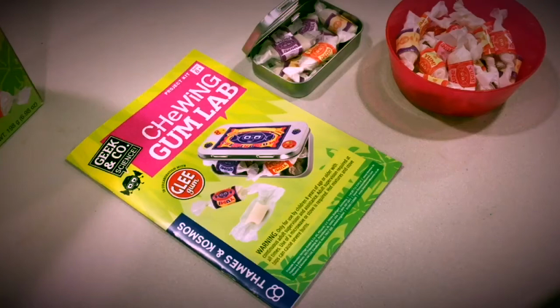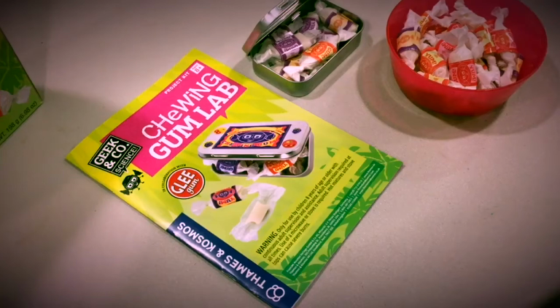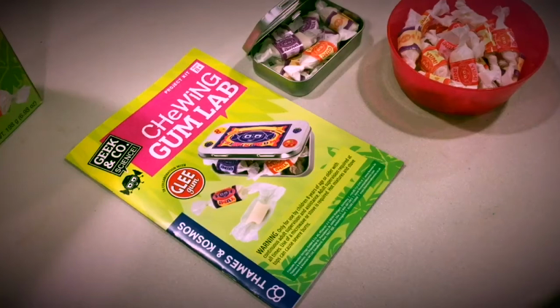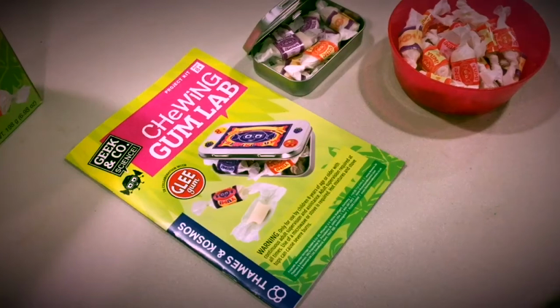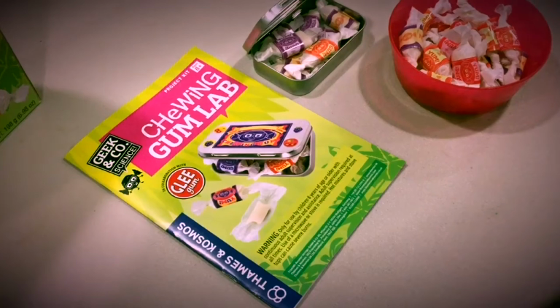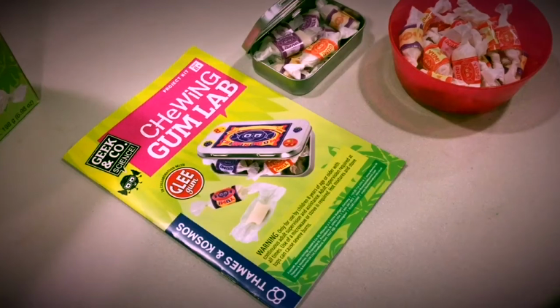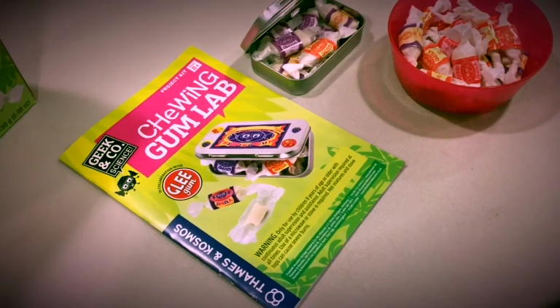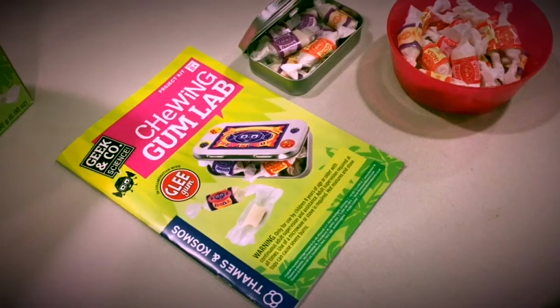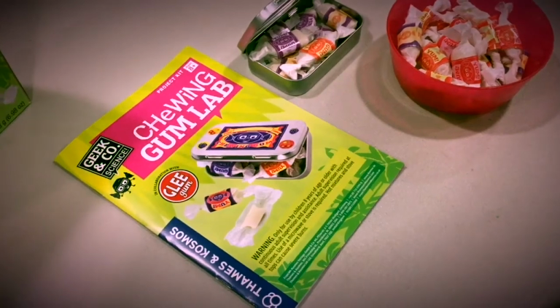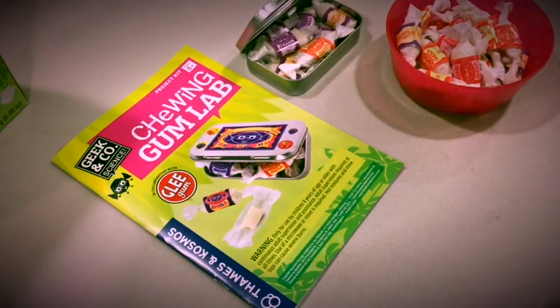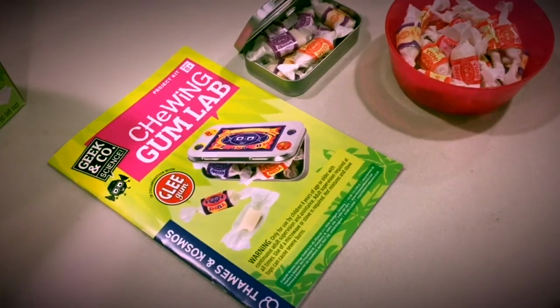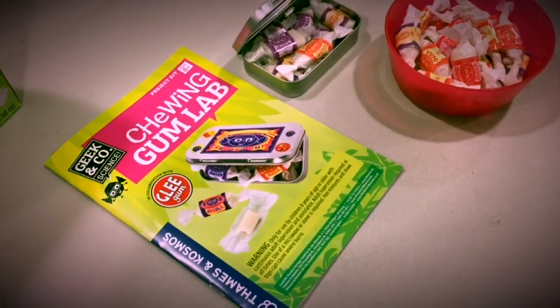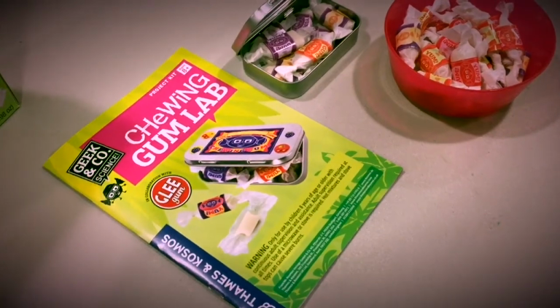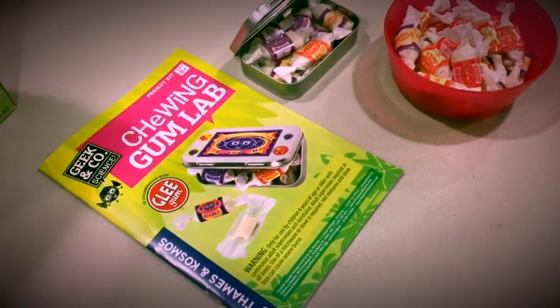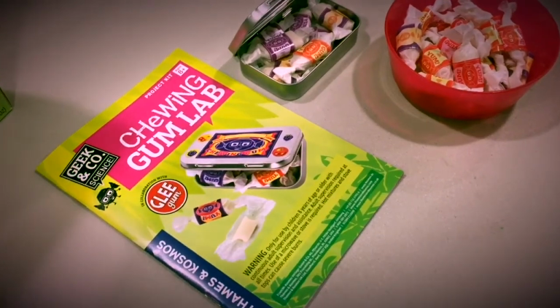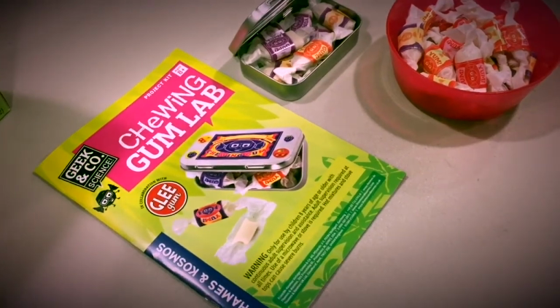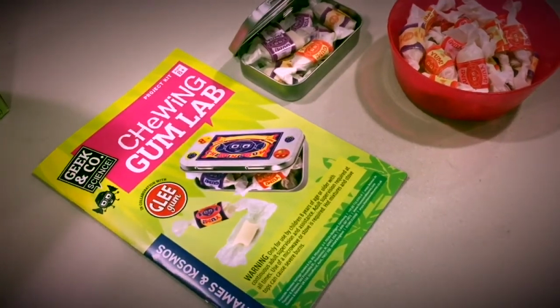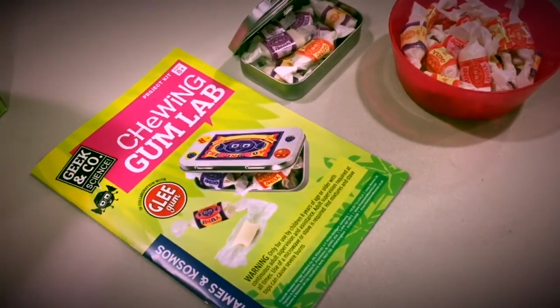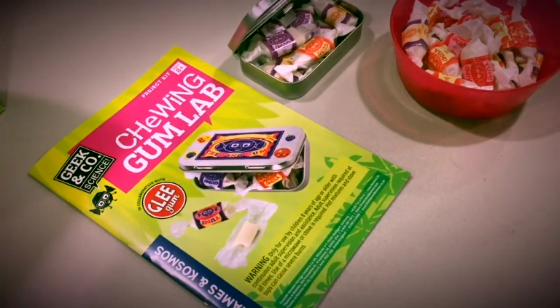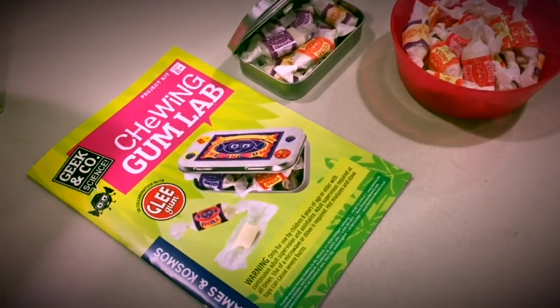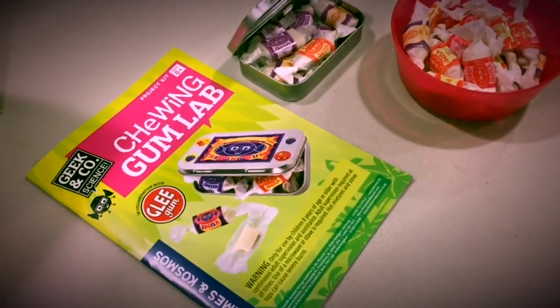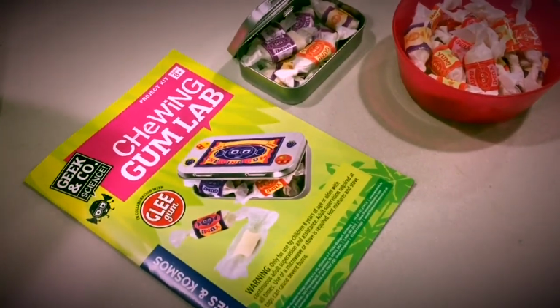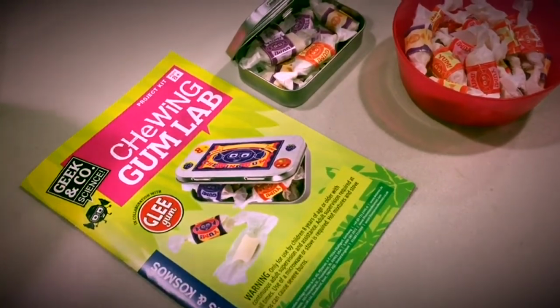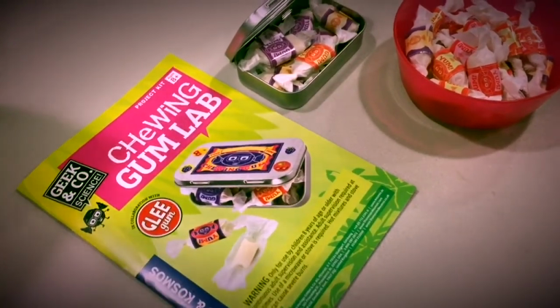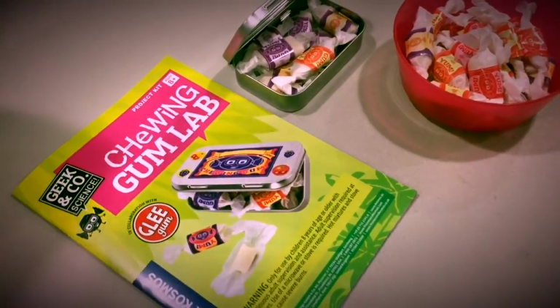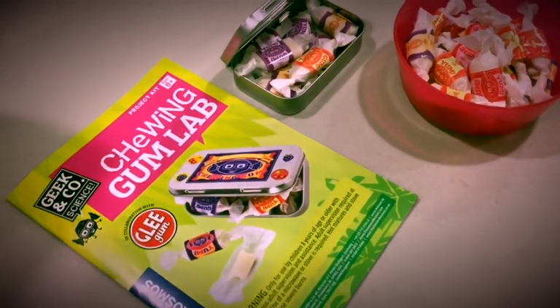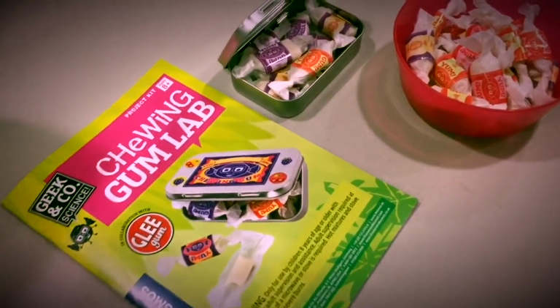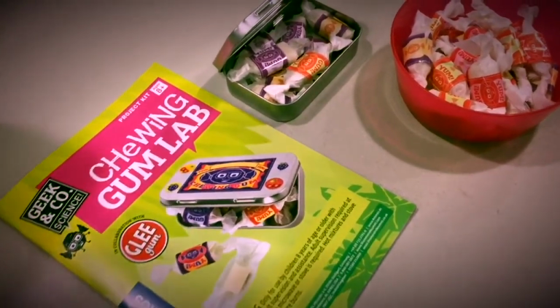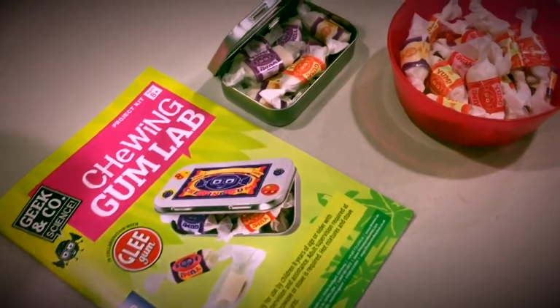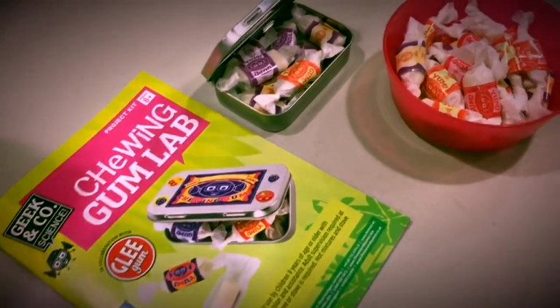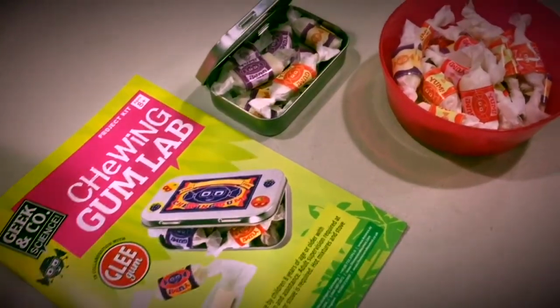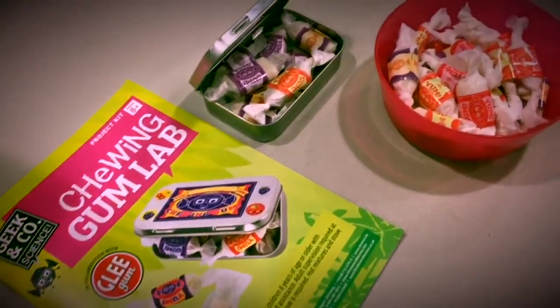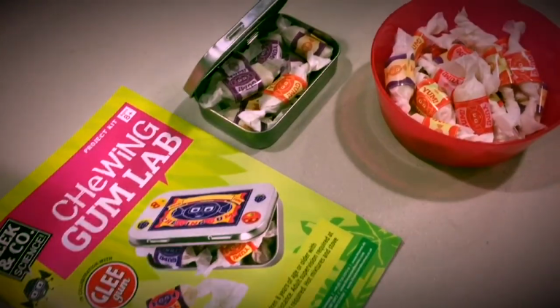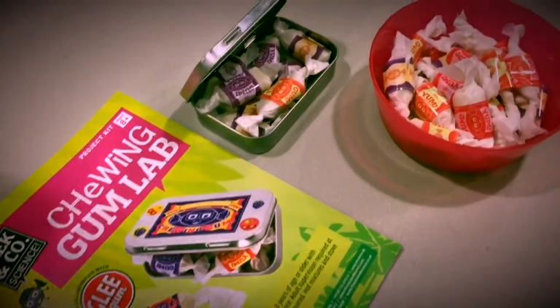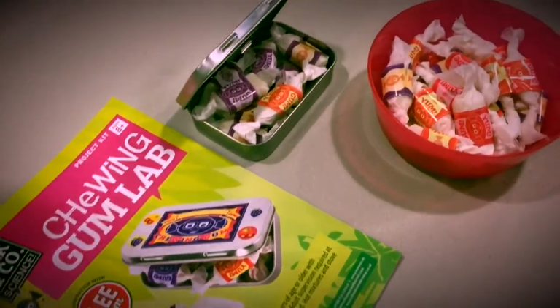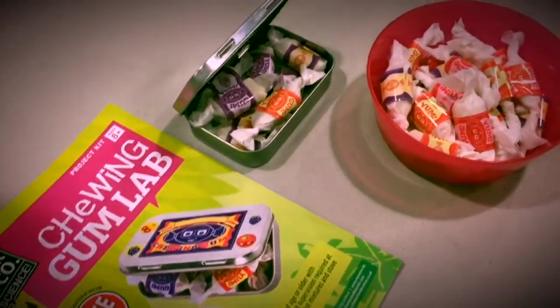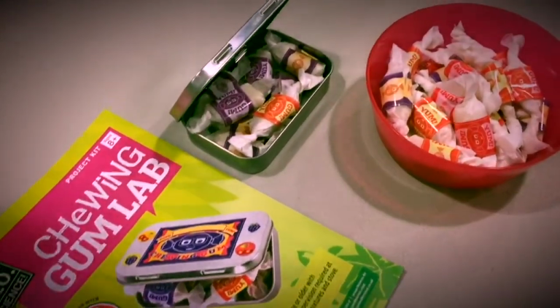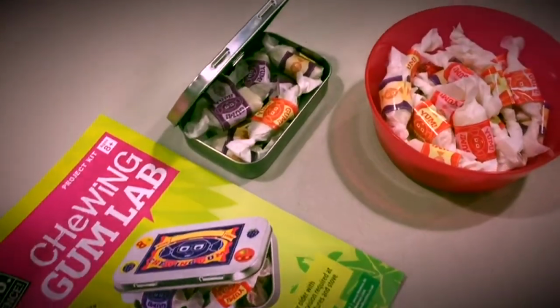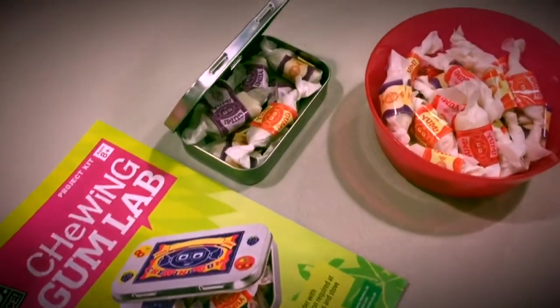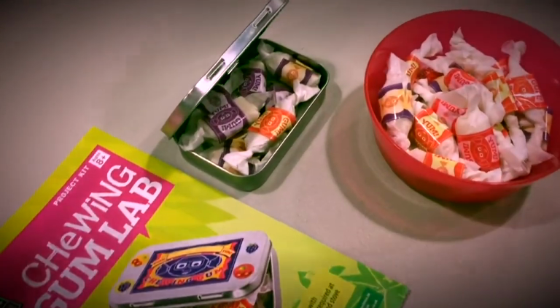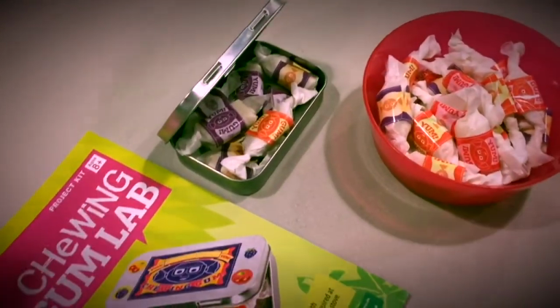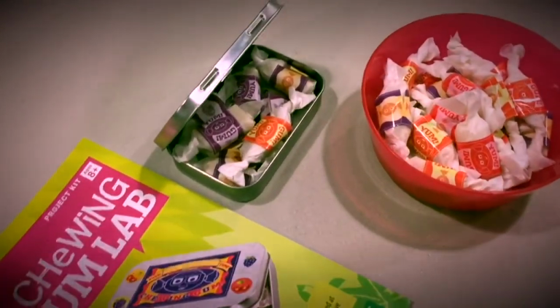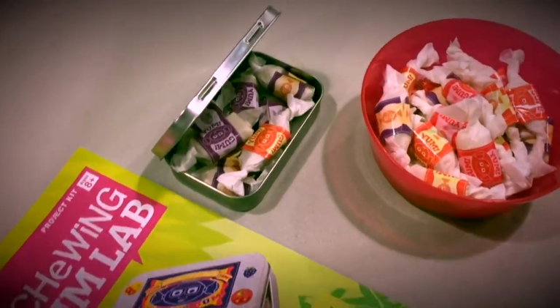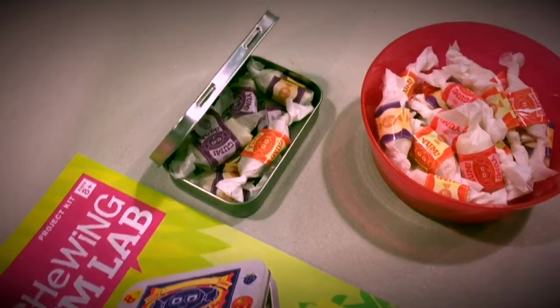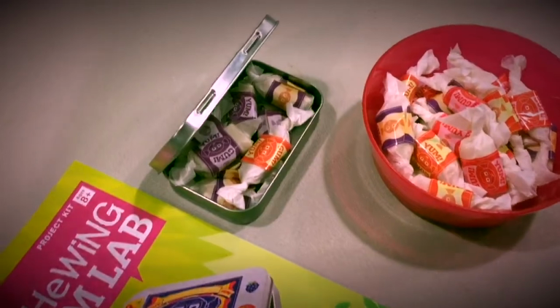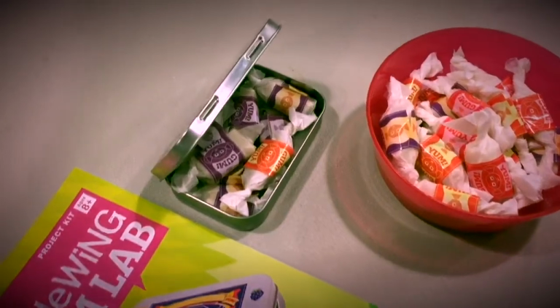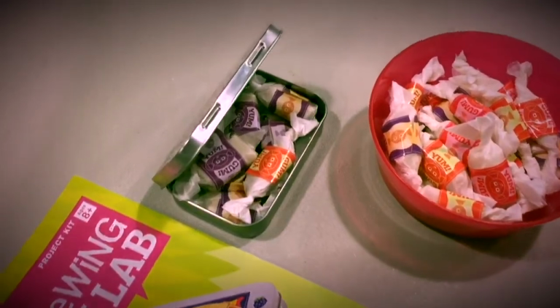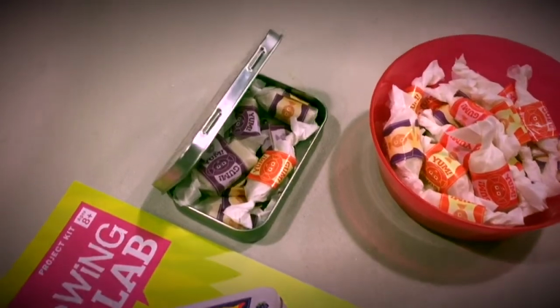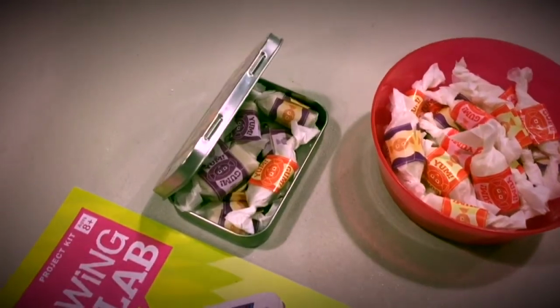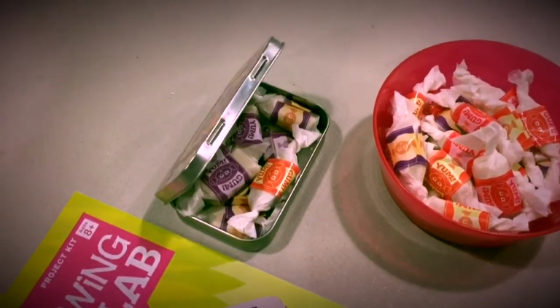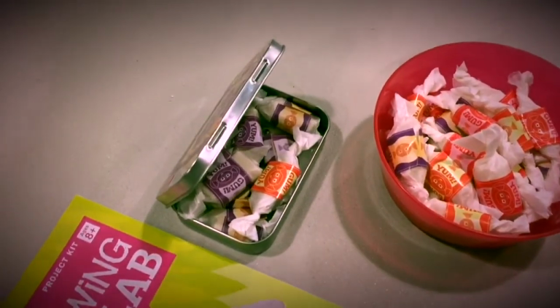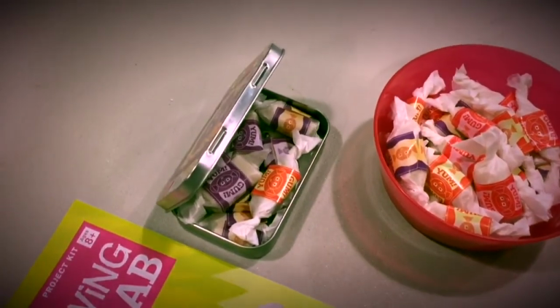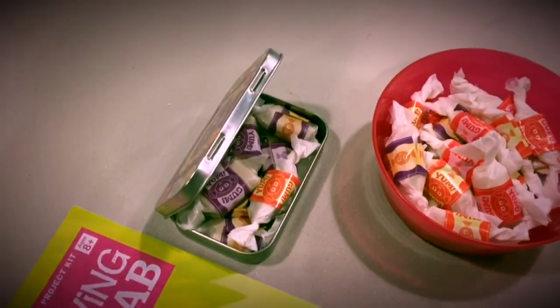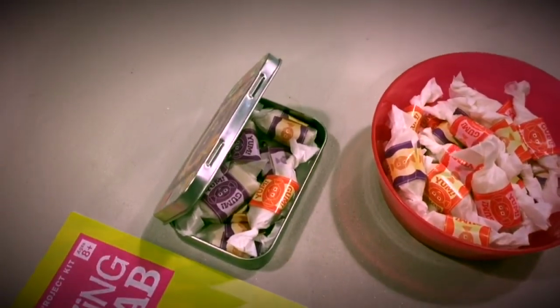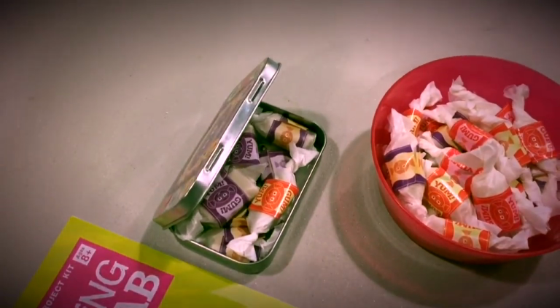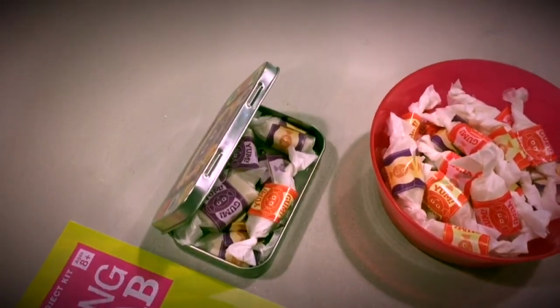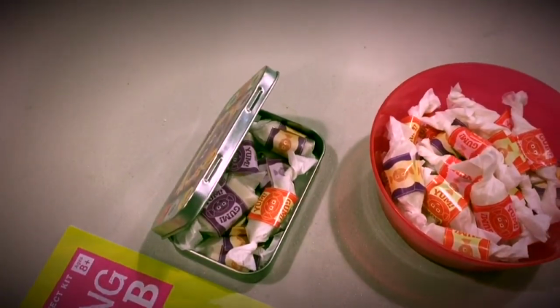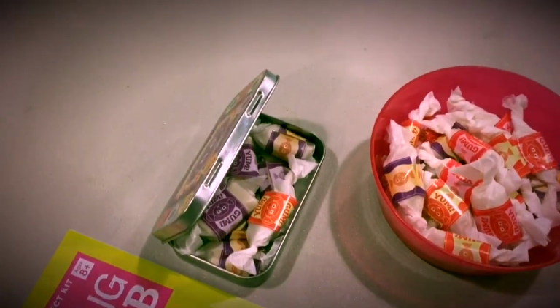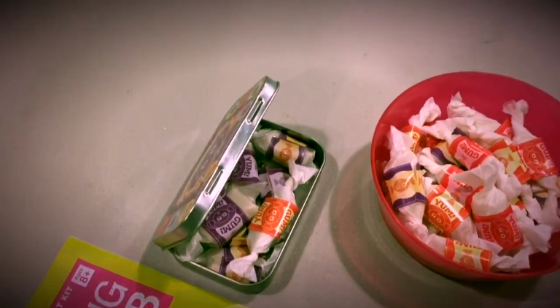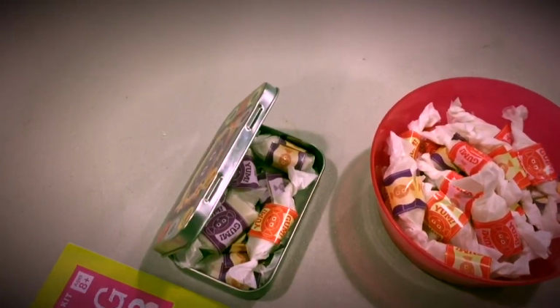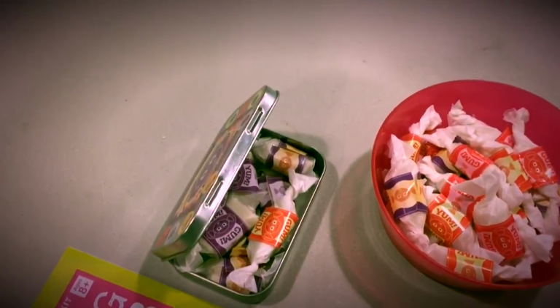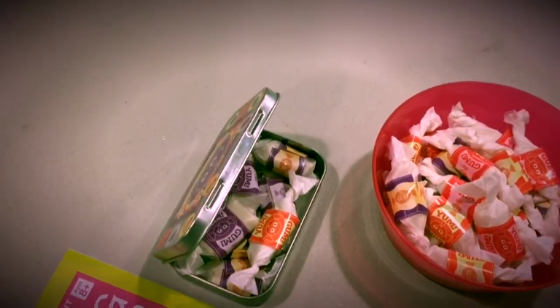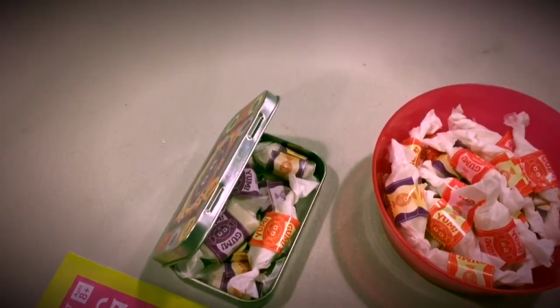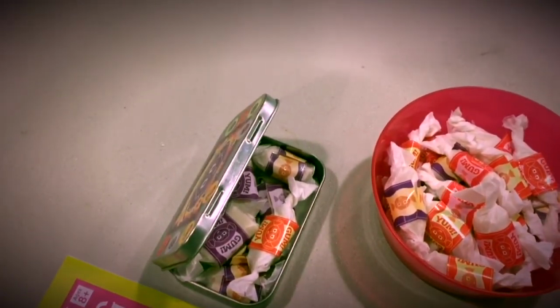Get ready to chew, because today we're going to be looking at Thames and Cosmos Chewing Gum Lab in partnership with Geek & Co Science and Glee Gum.